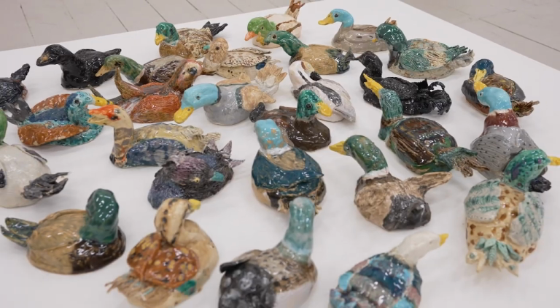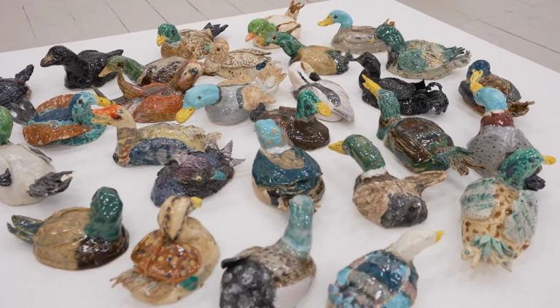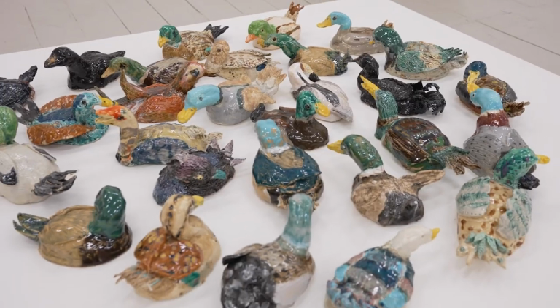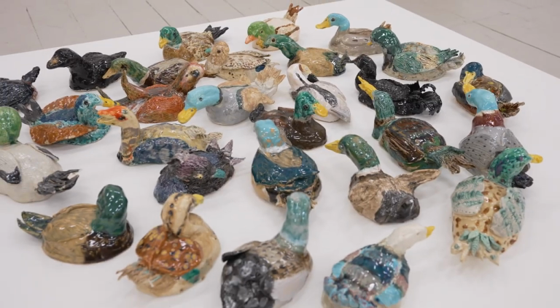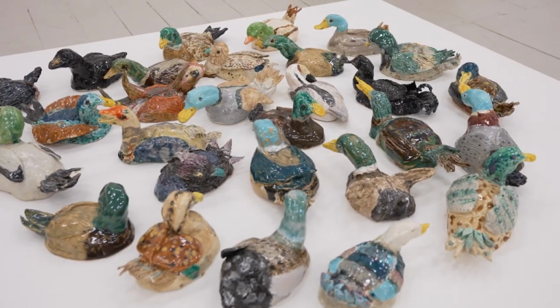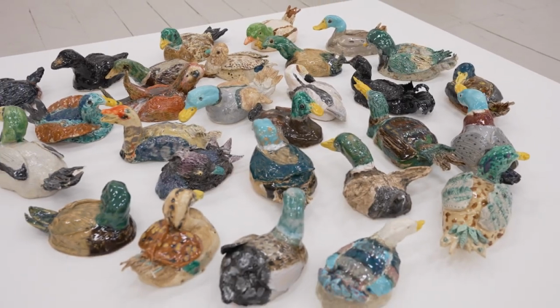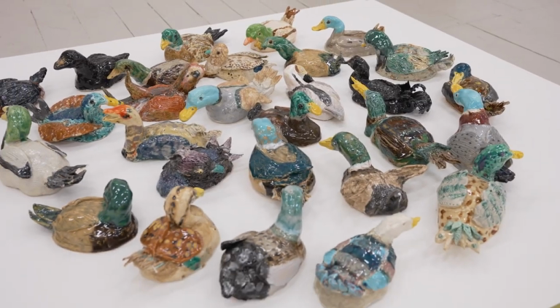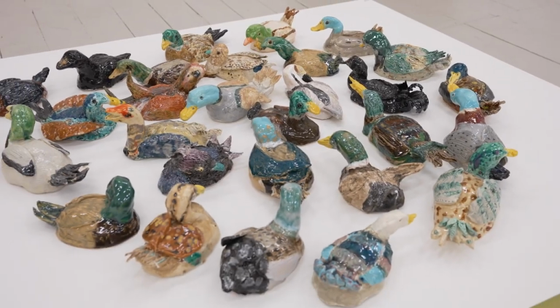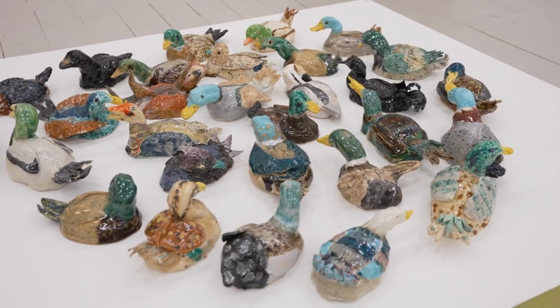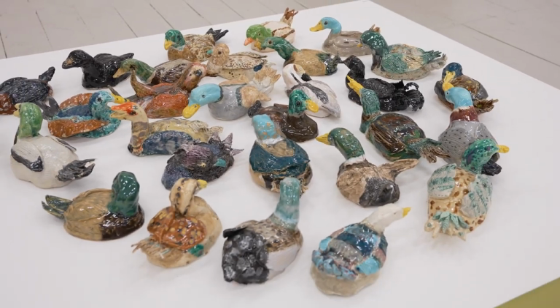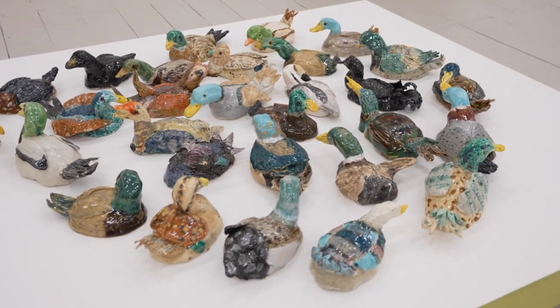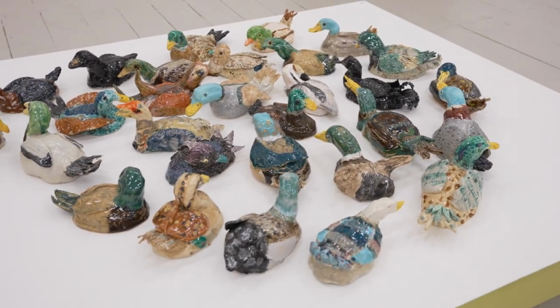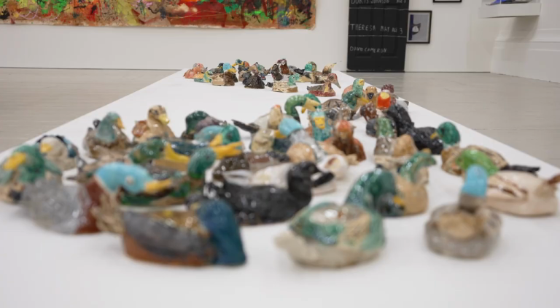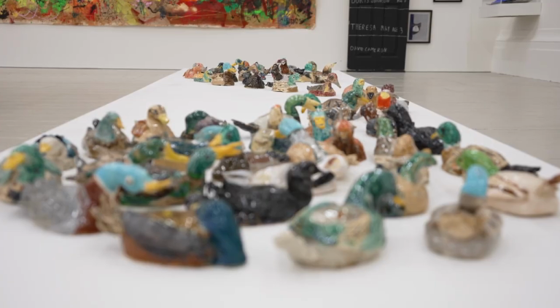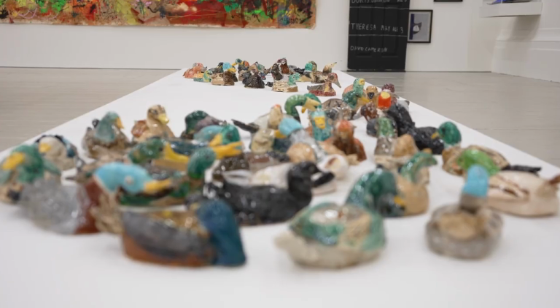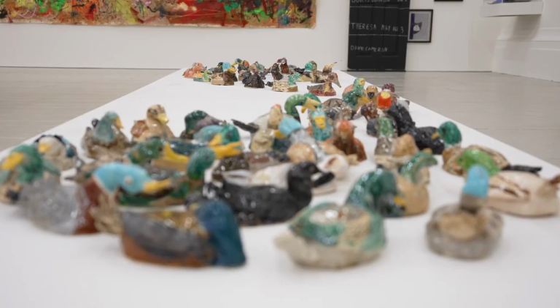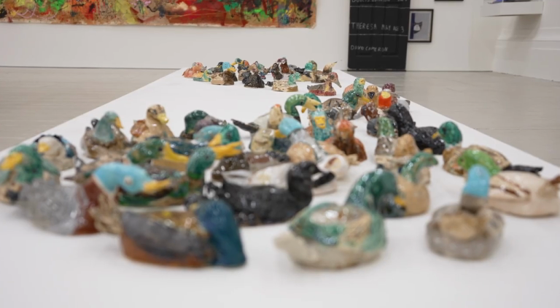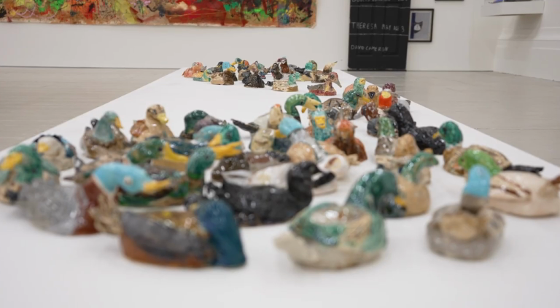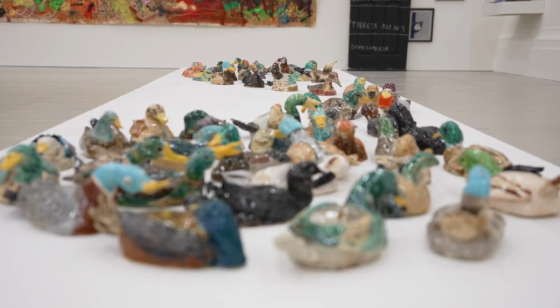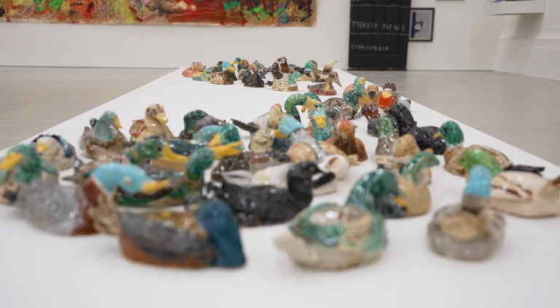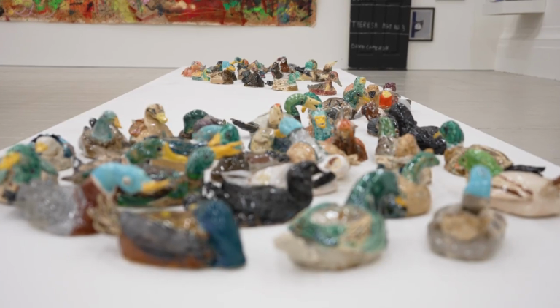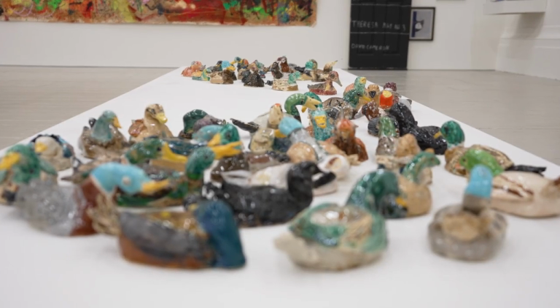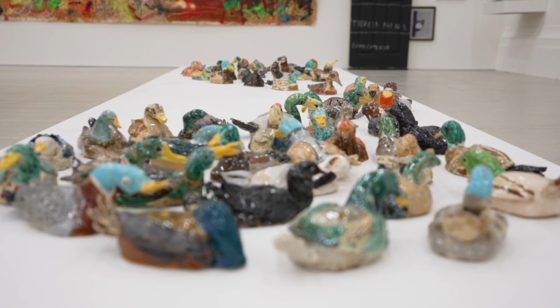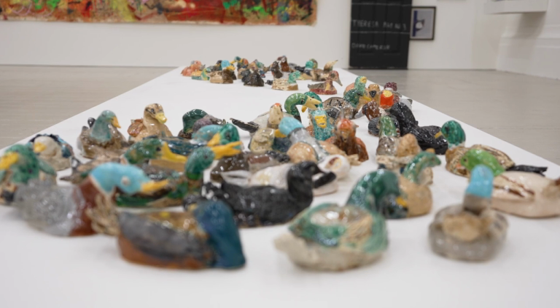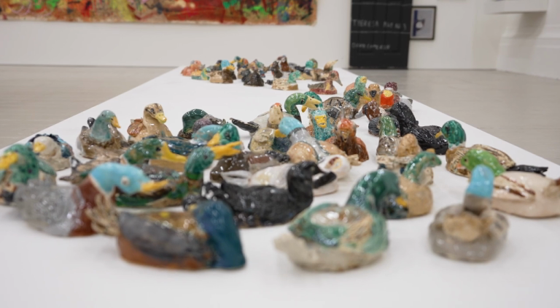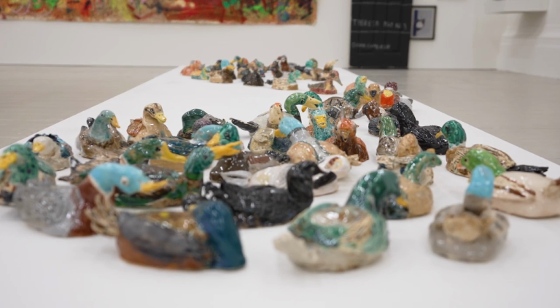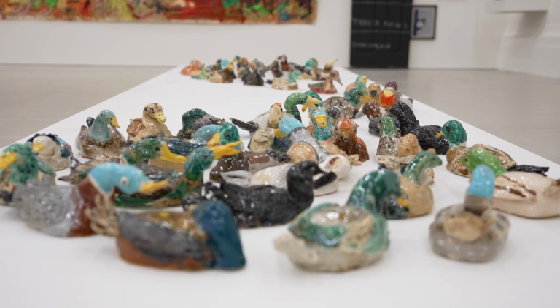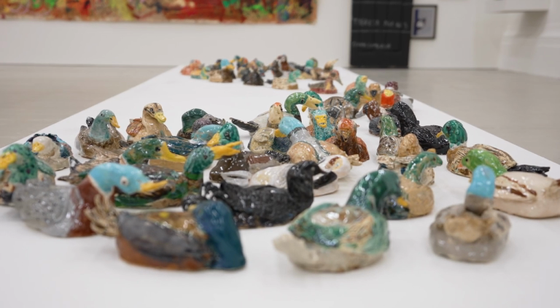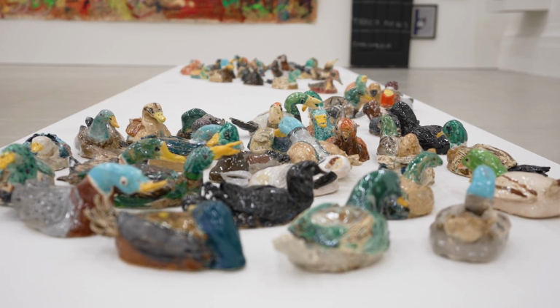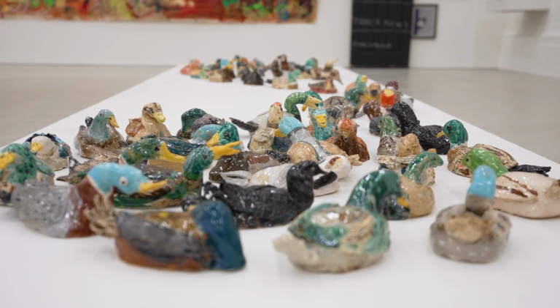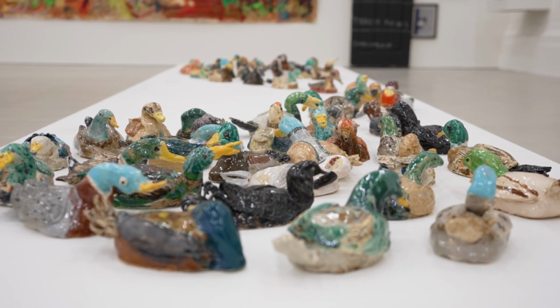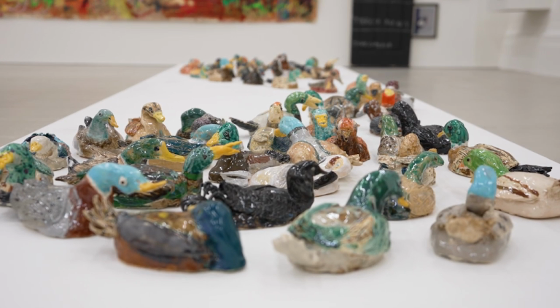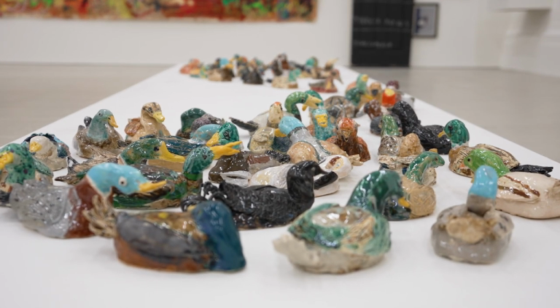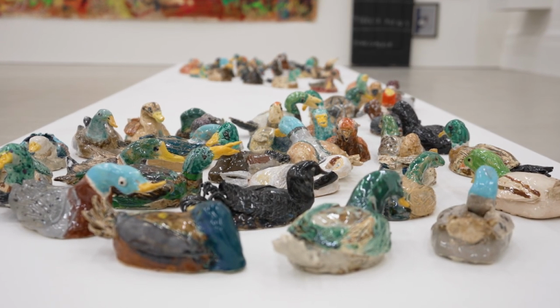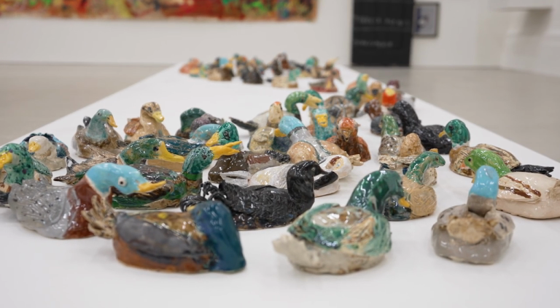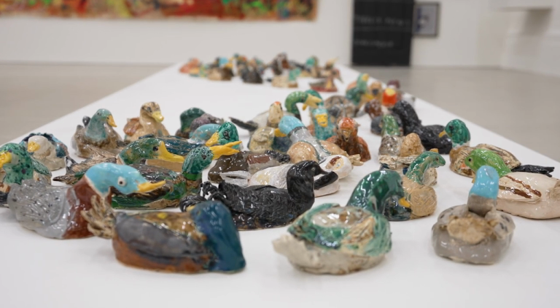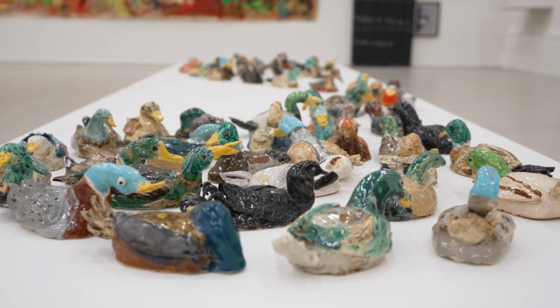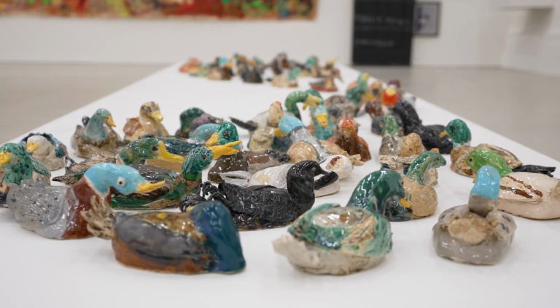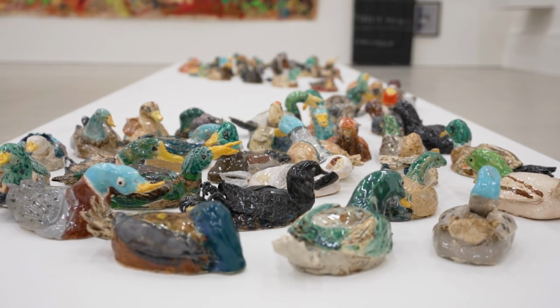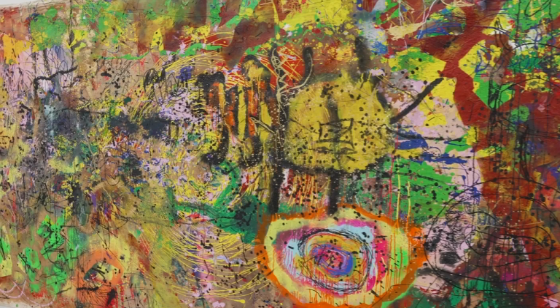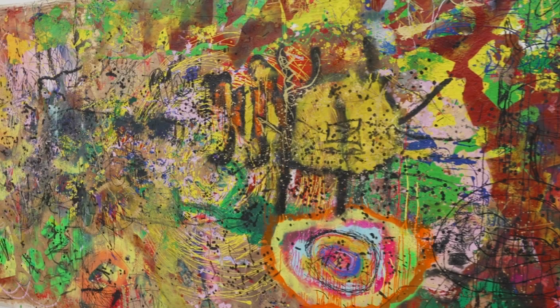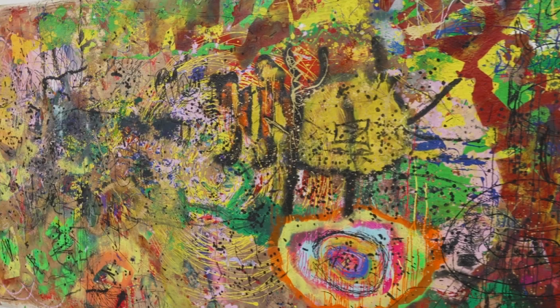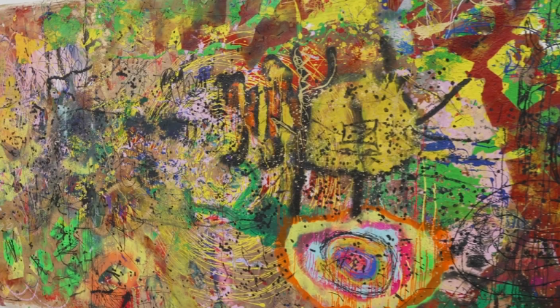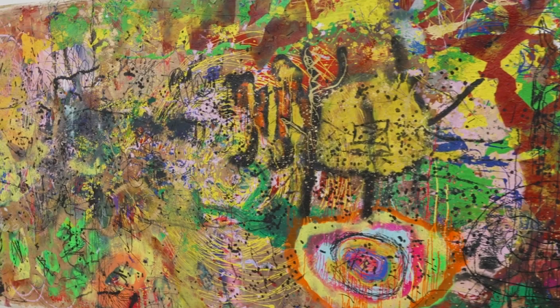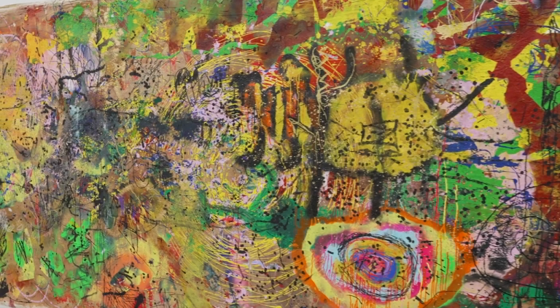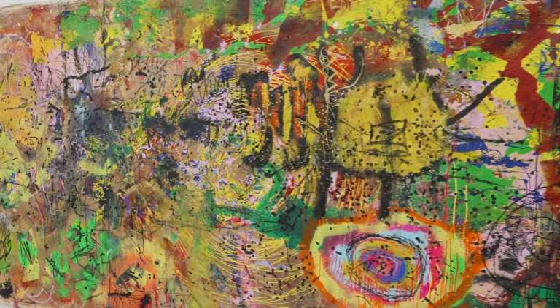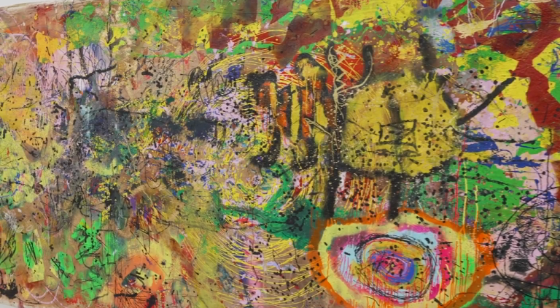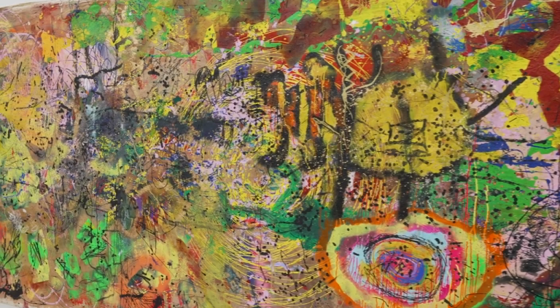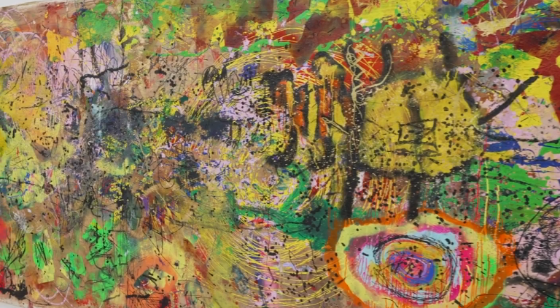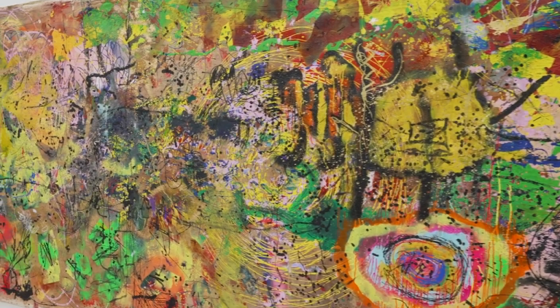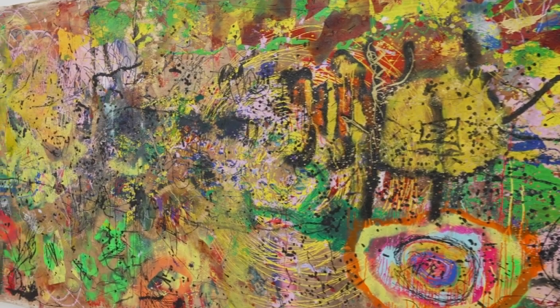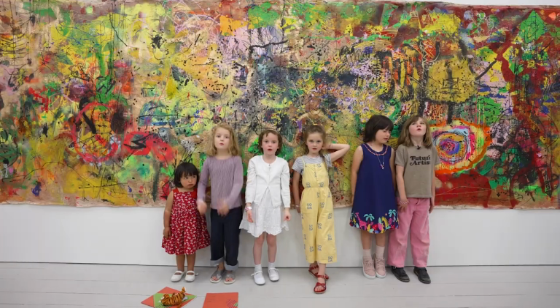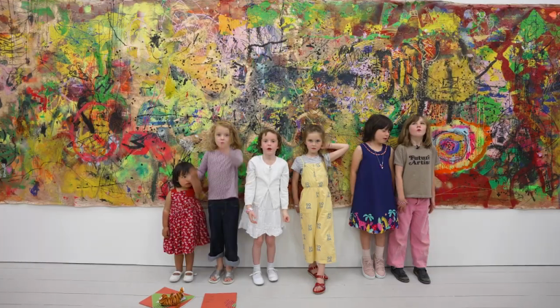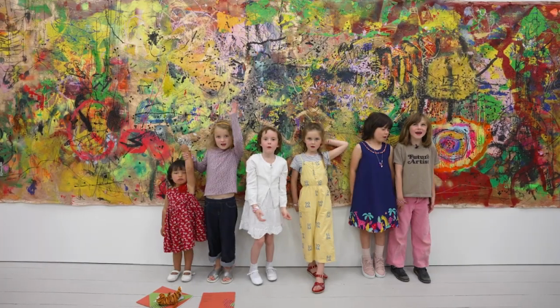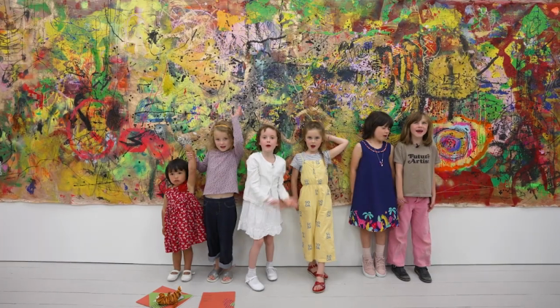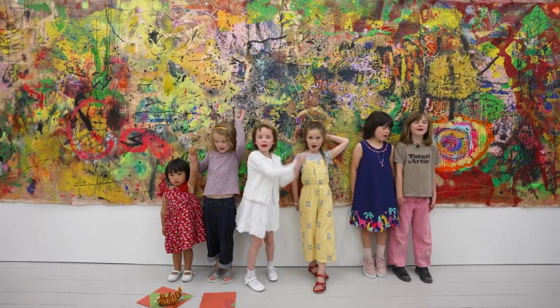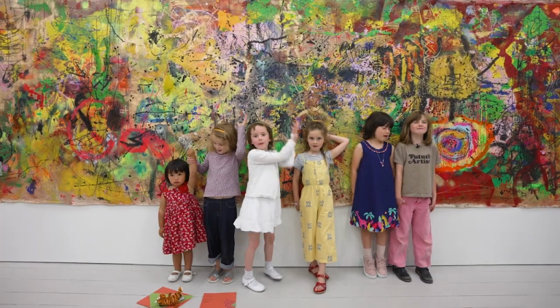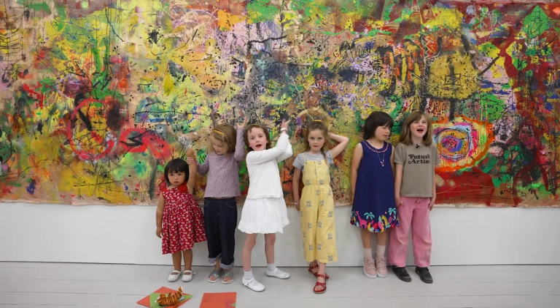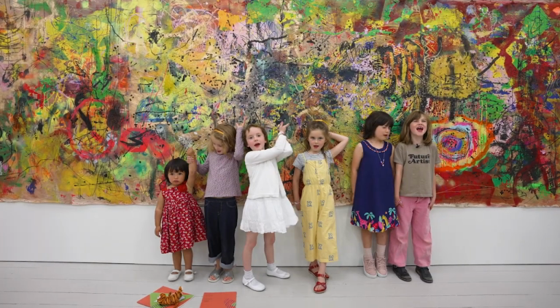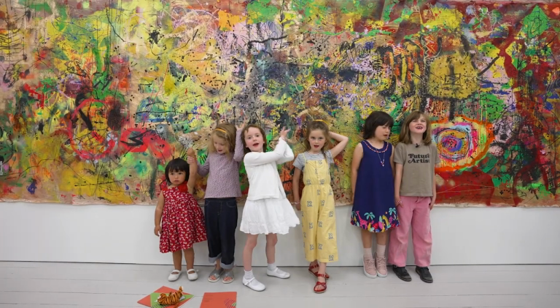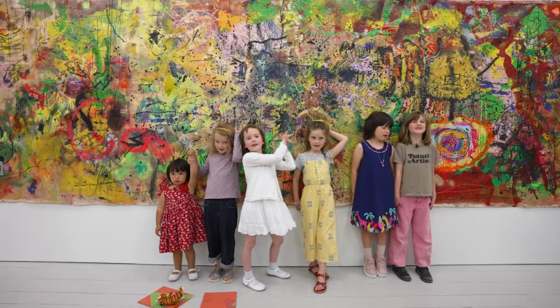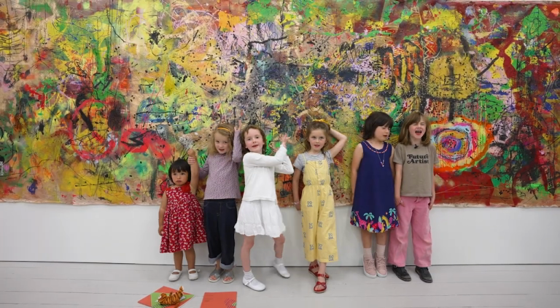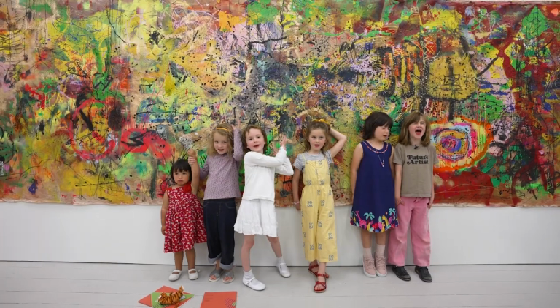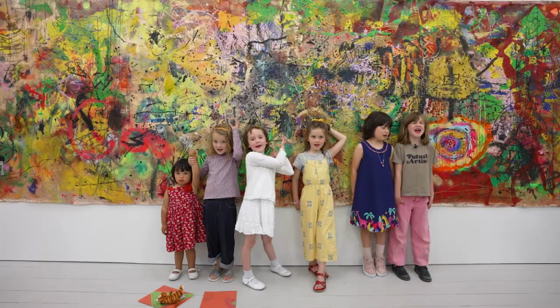Really excited and happy to see it in such an incredible place. We made this!